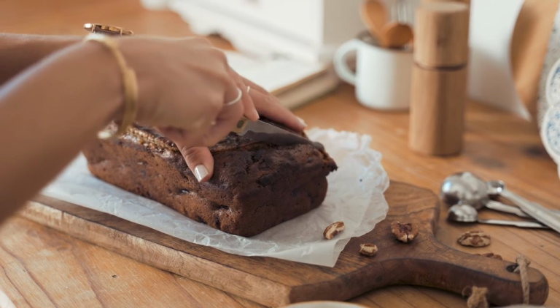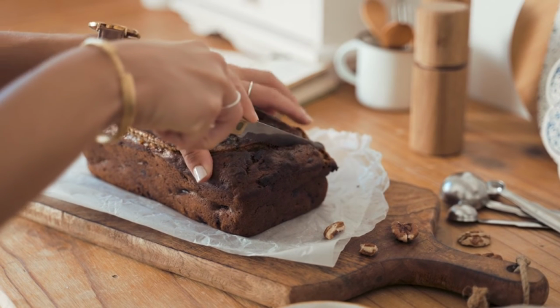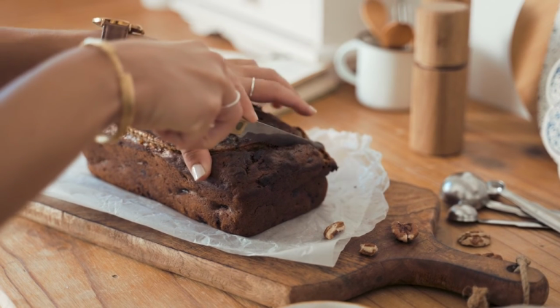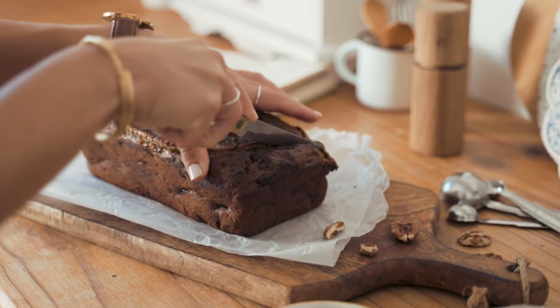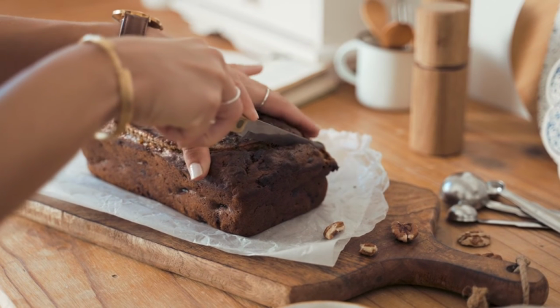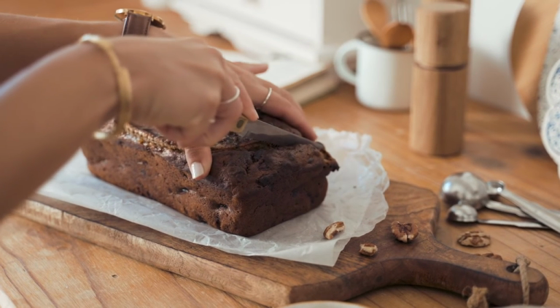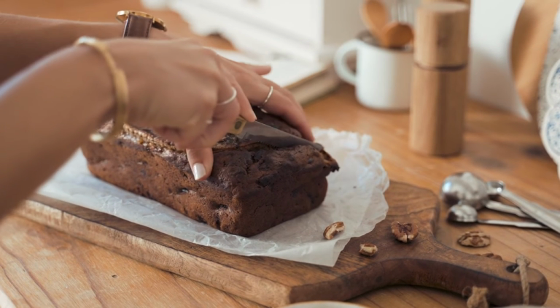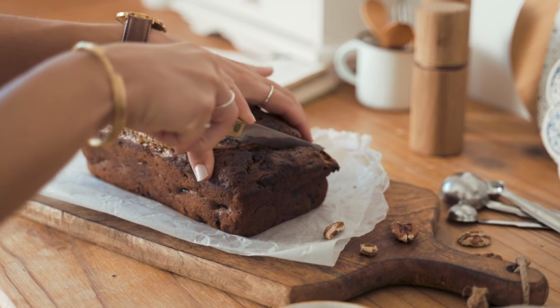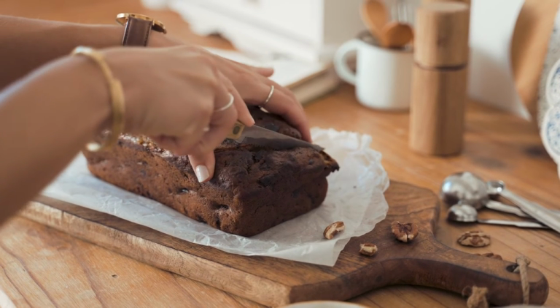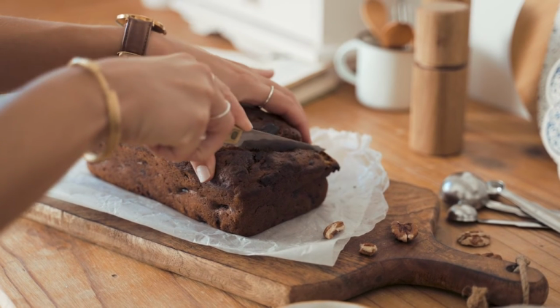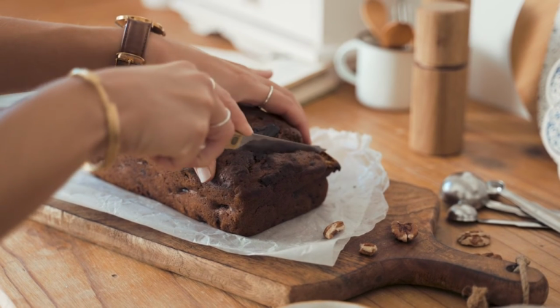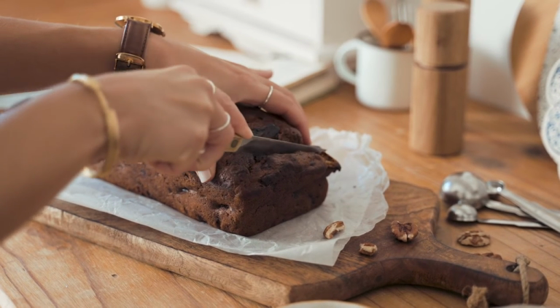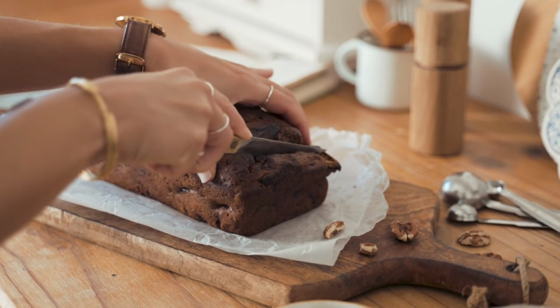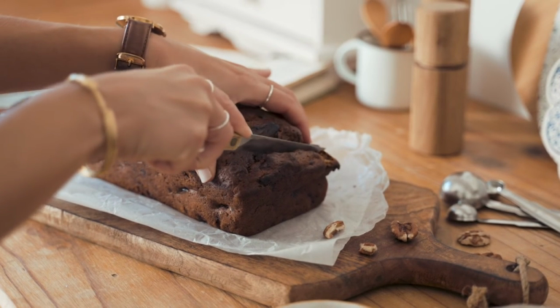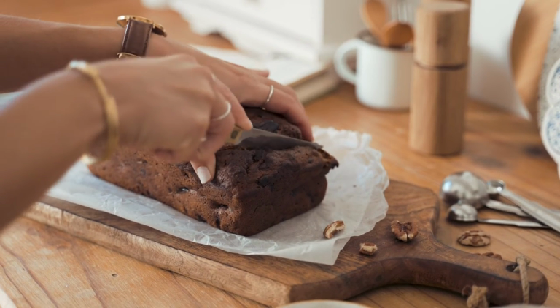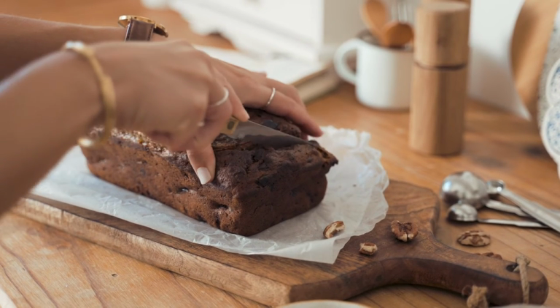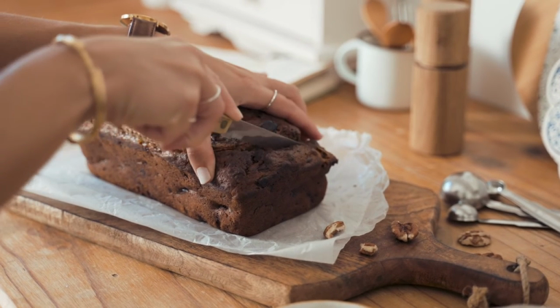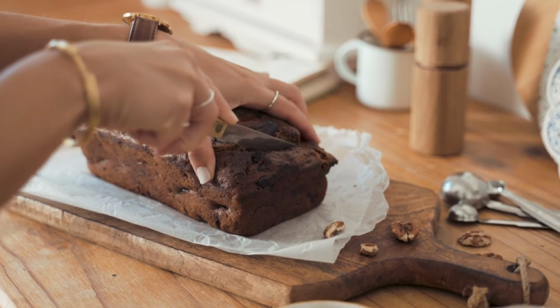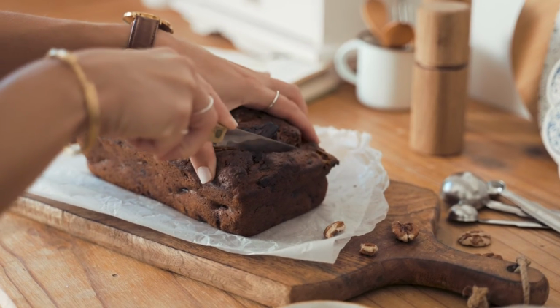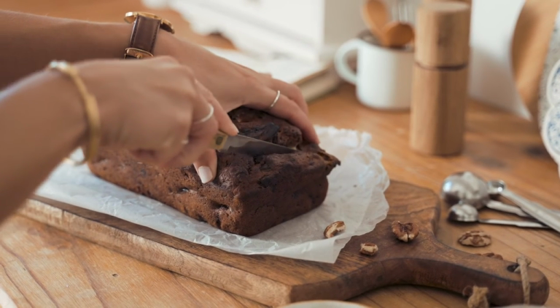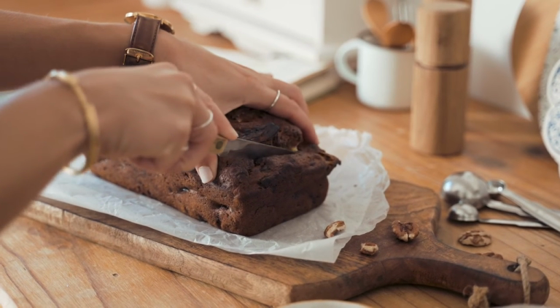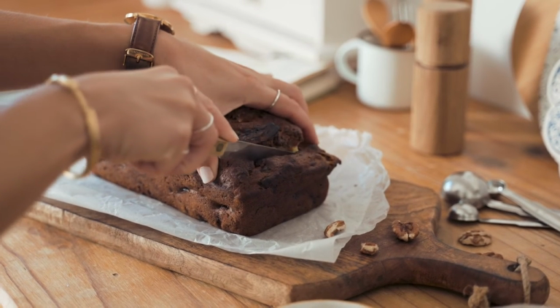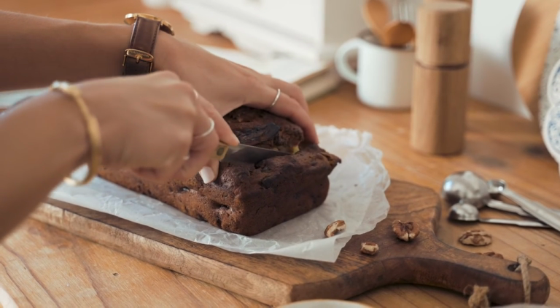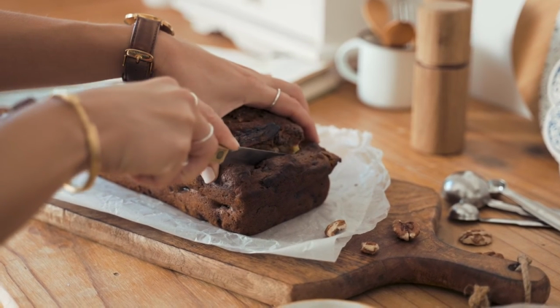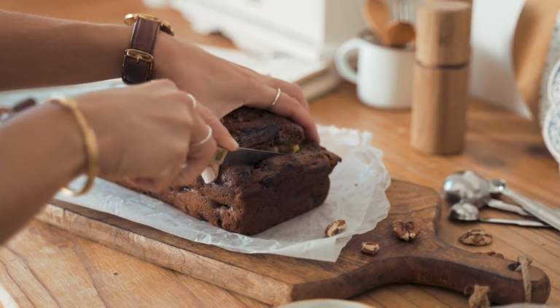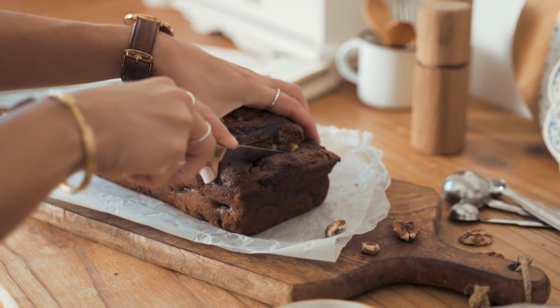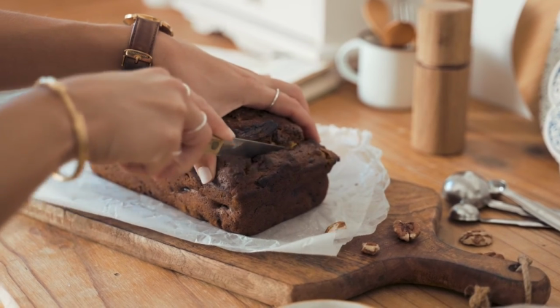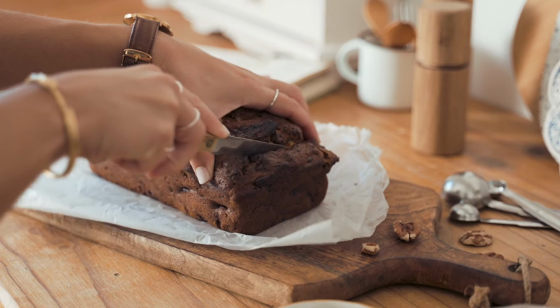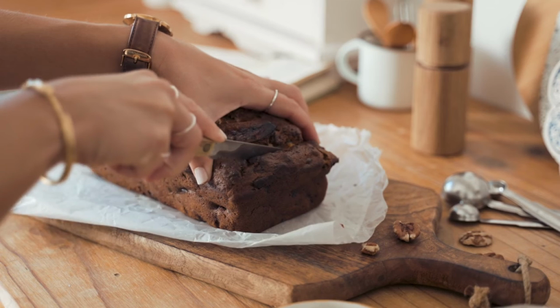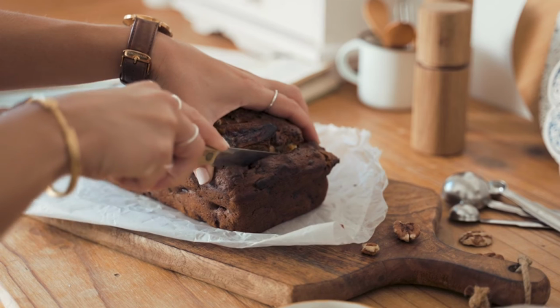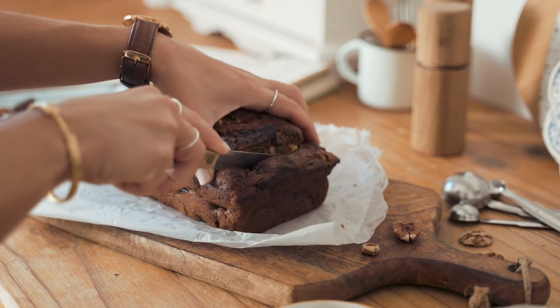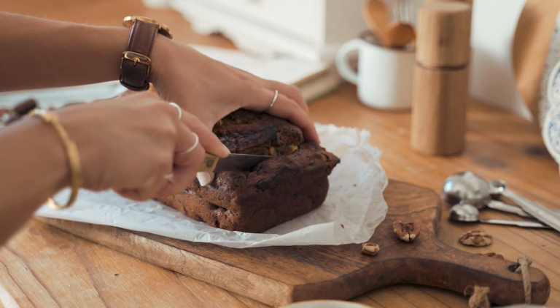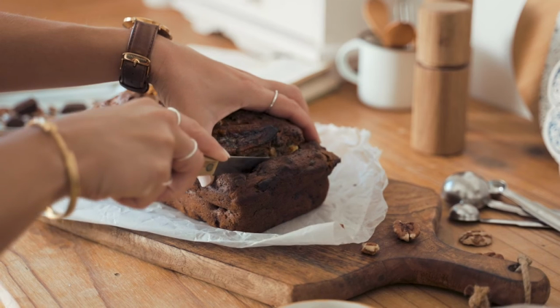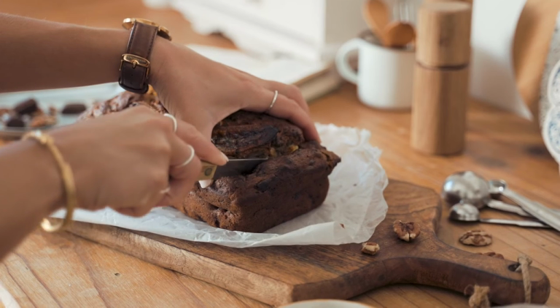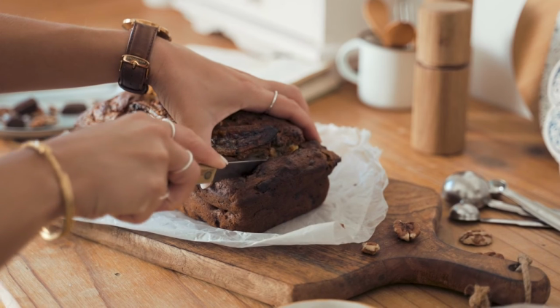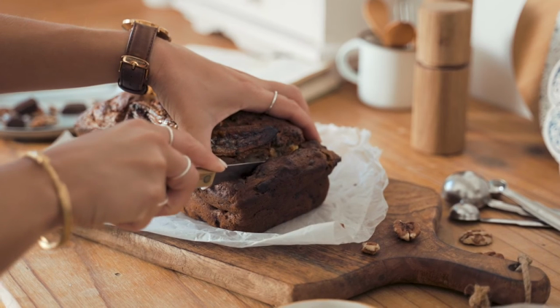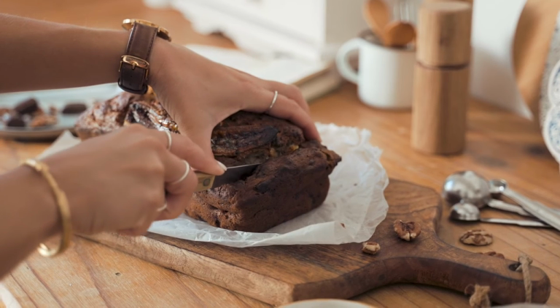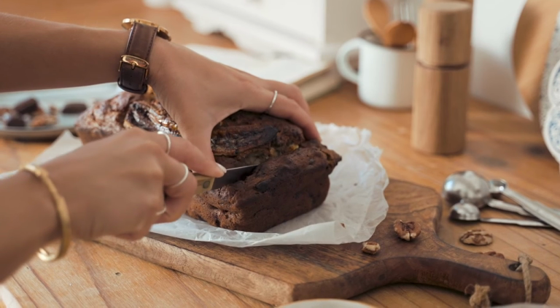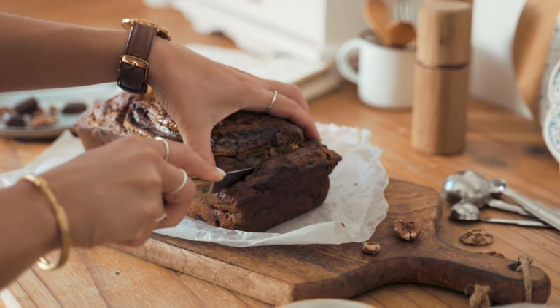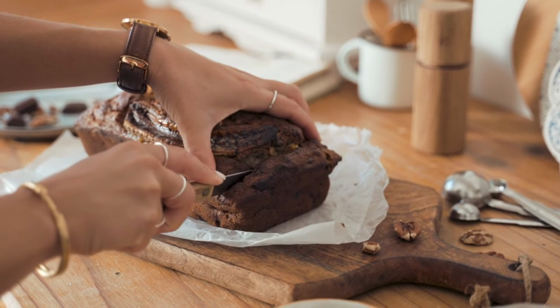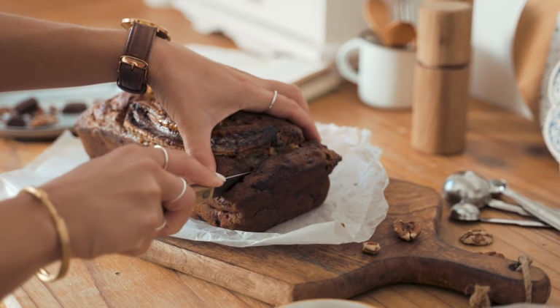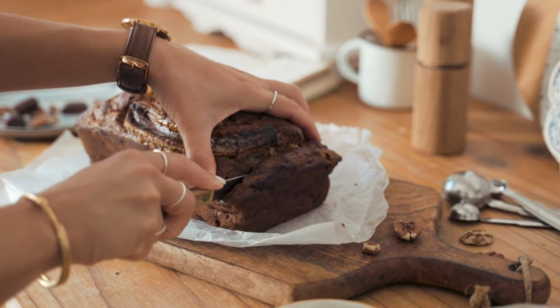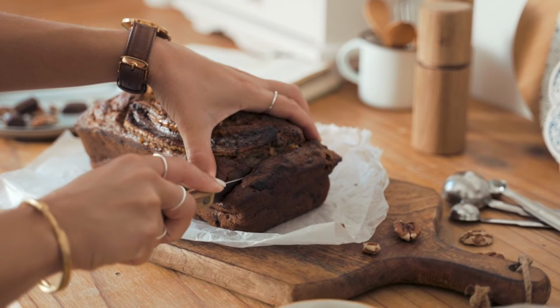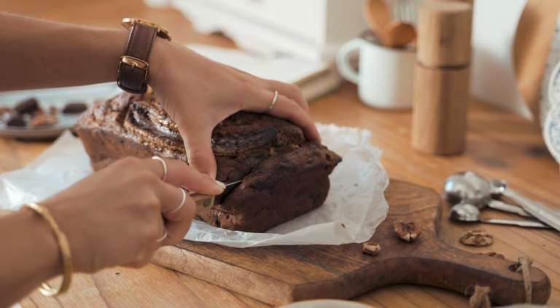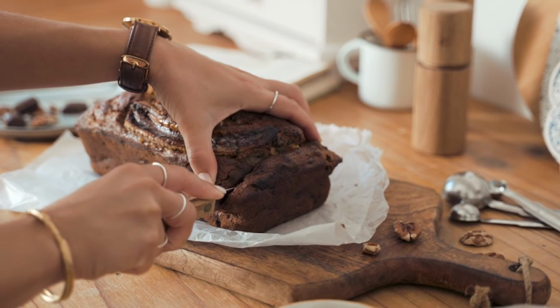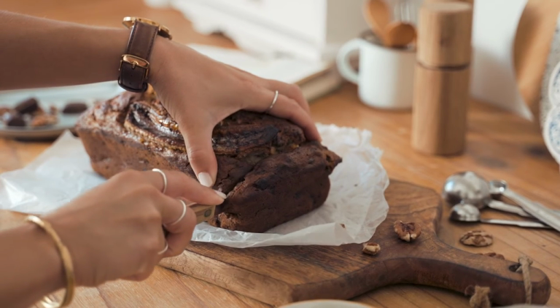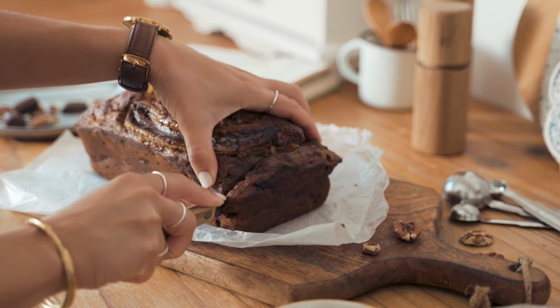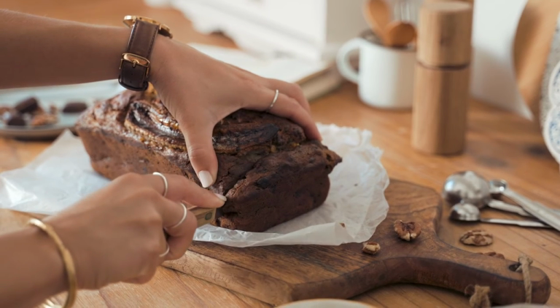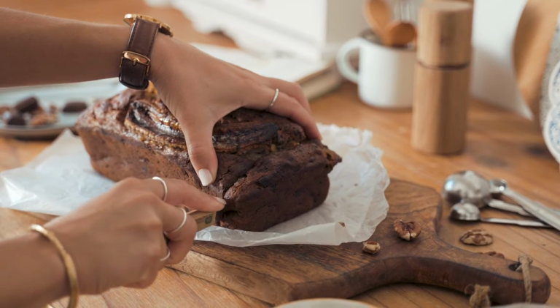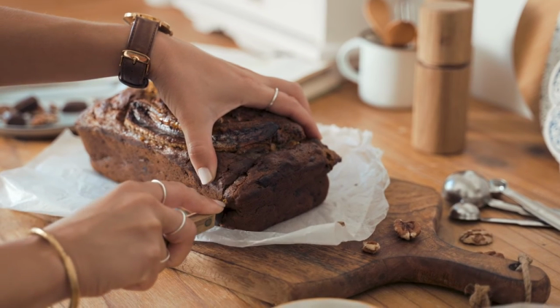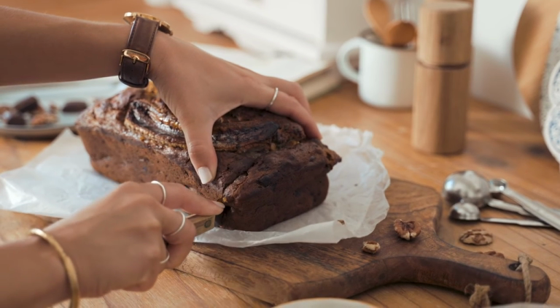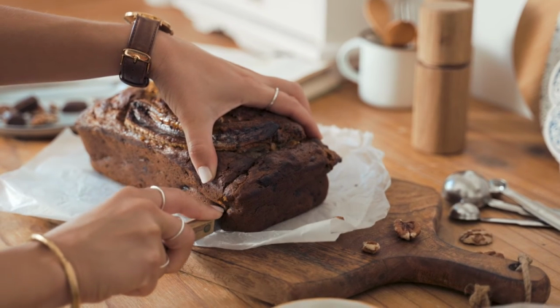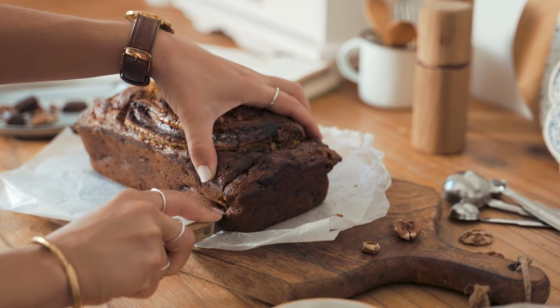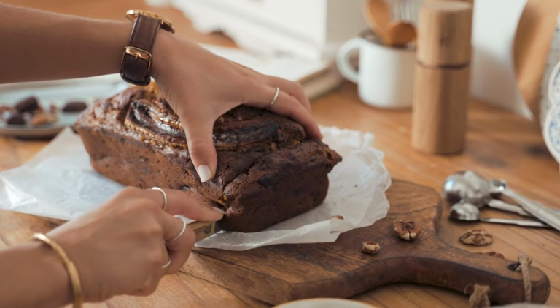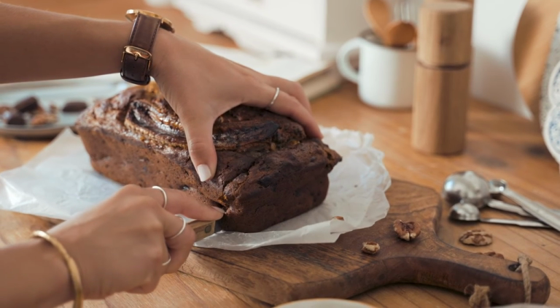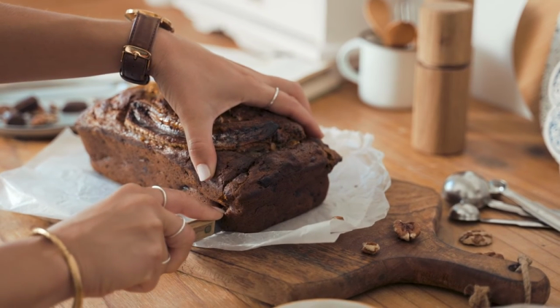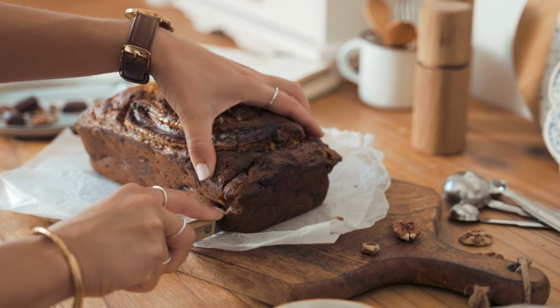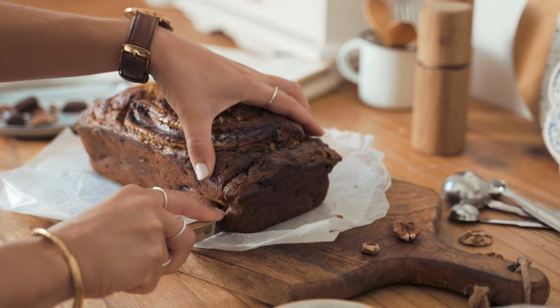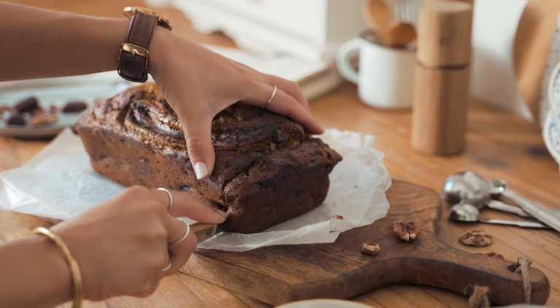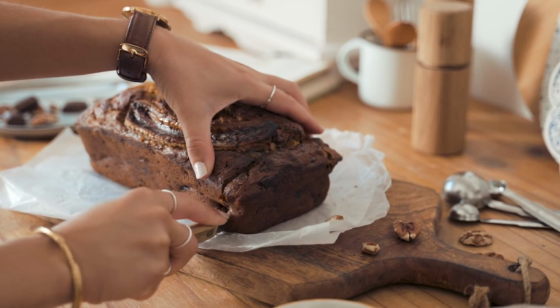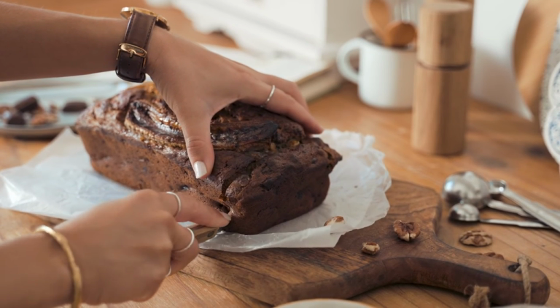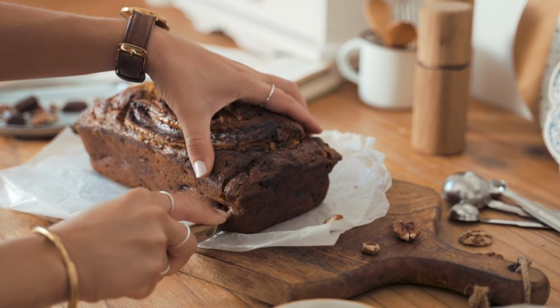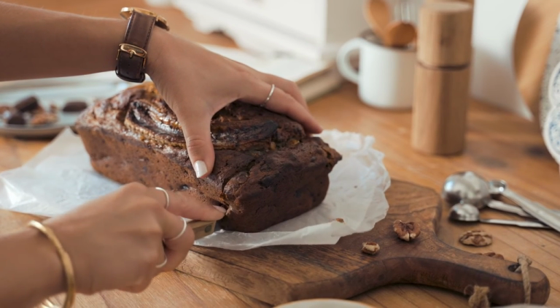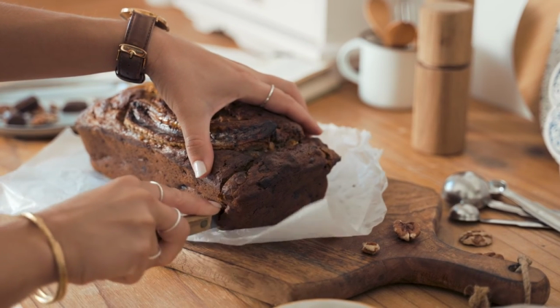she pours the batter in a pan. She then places the pan in the oven for 30 minutes.